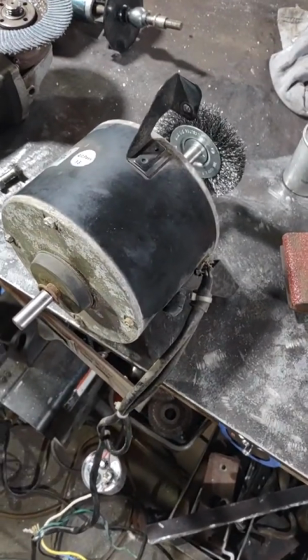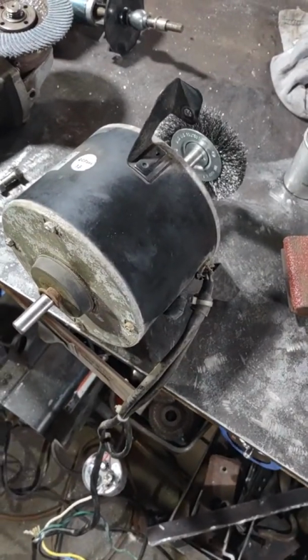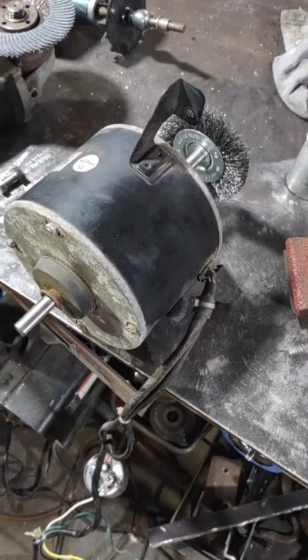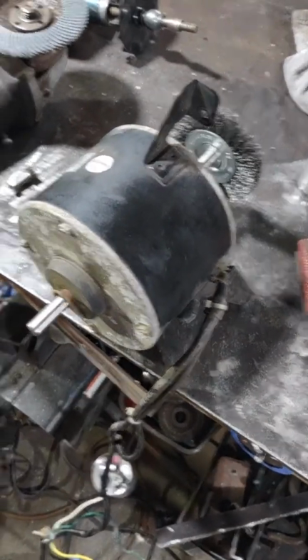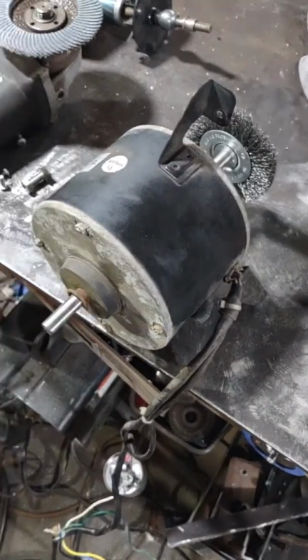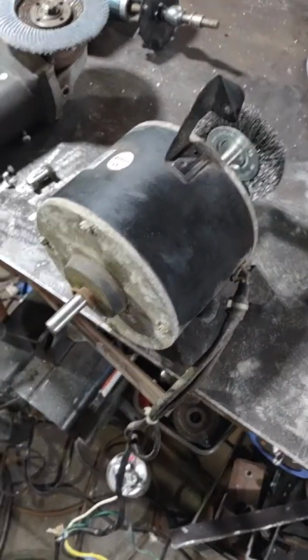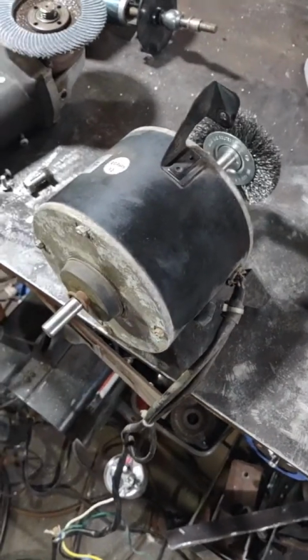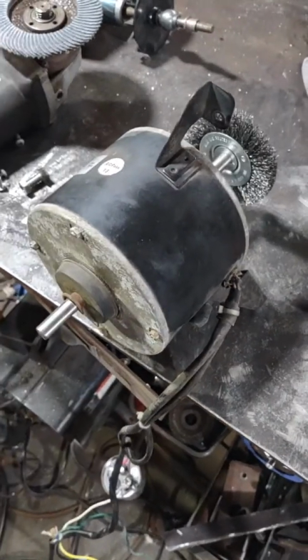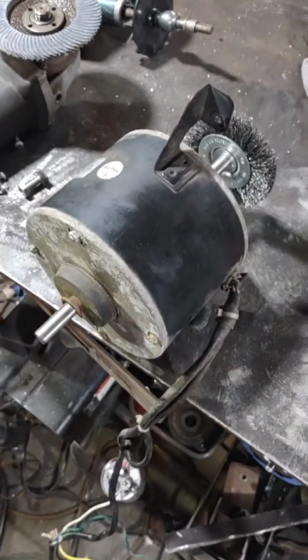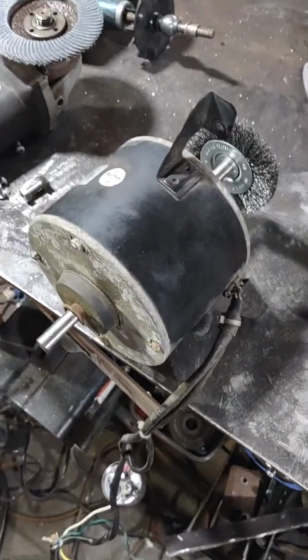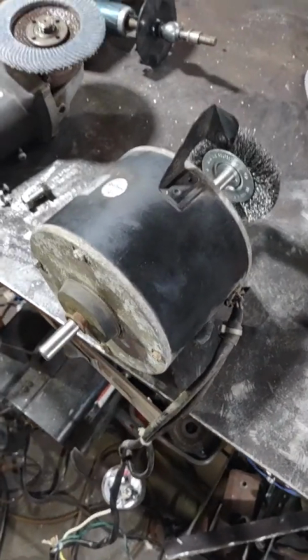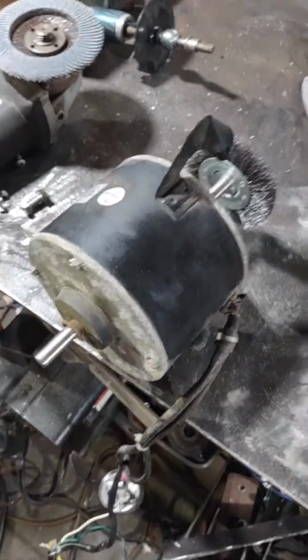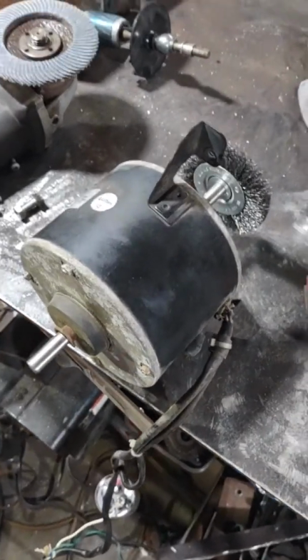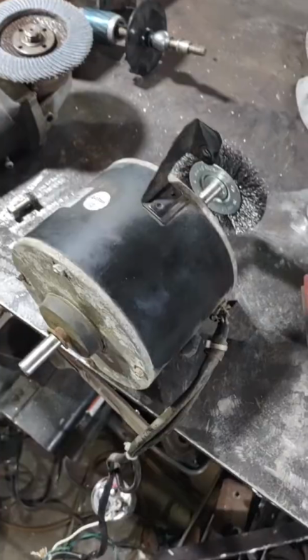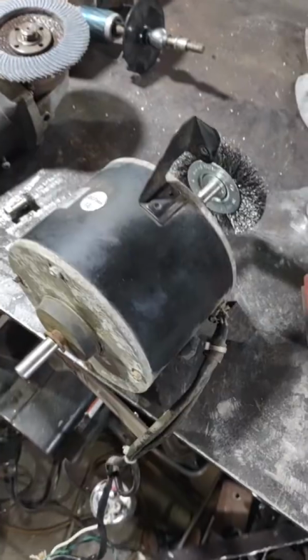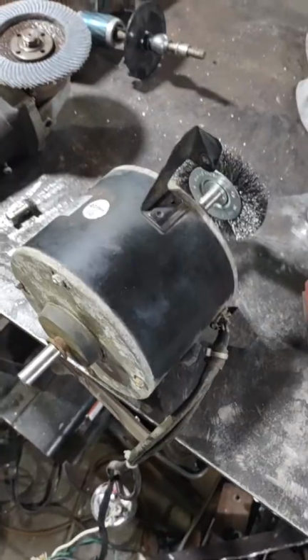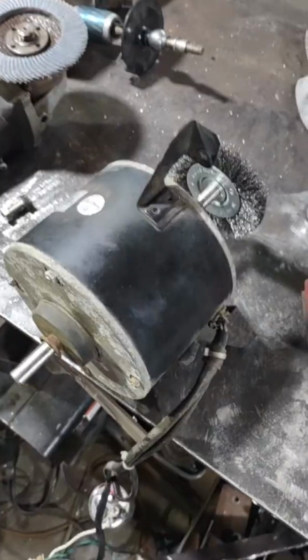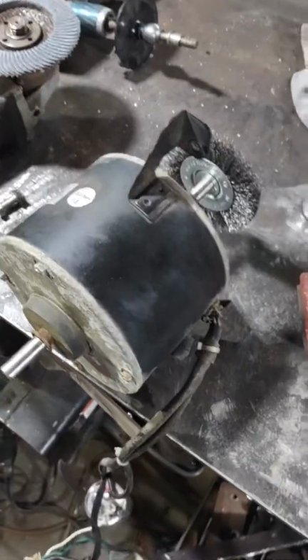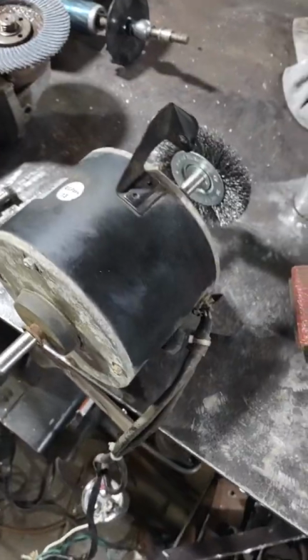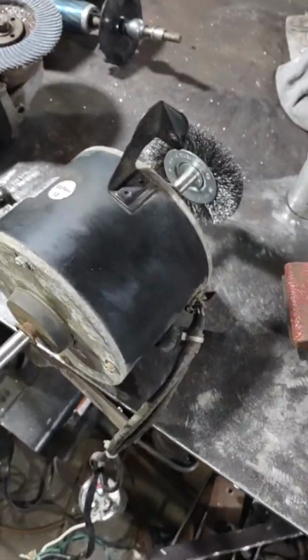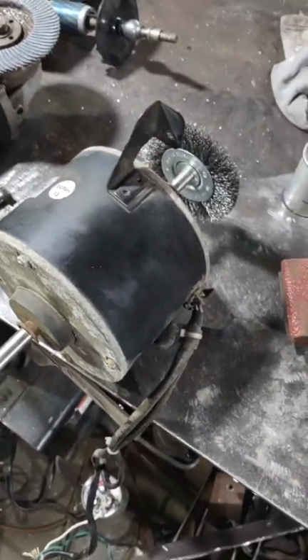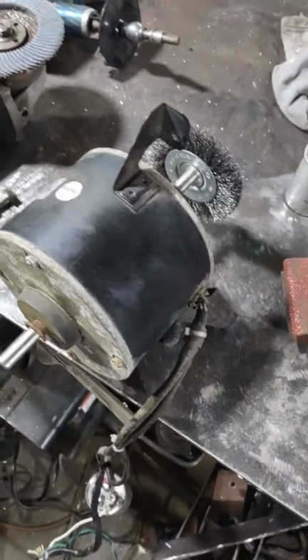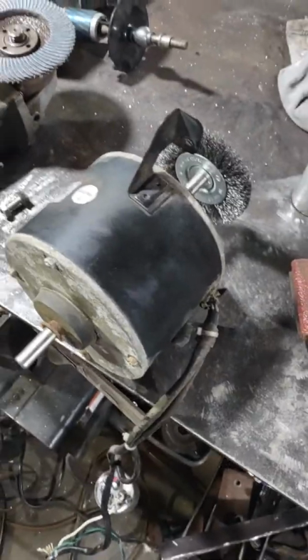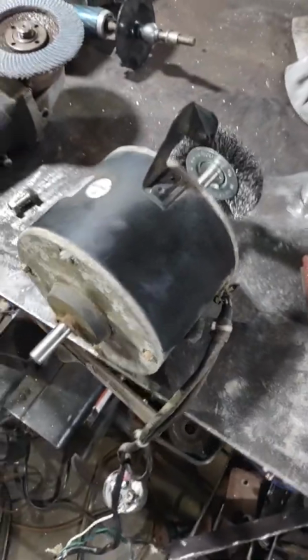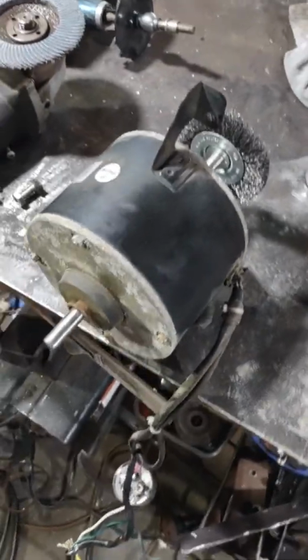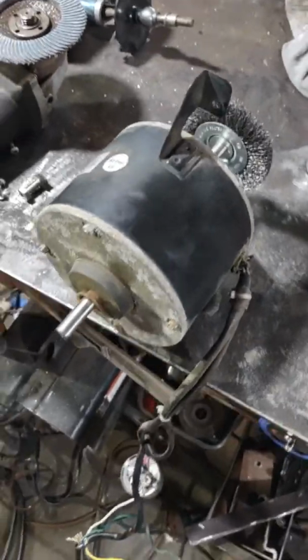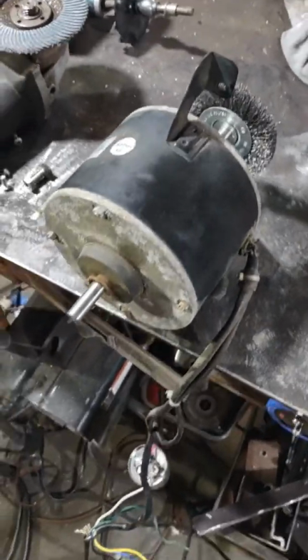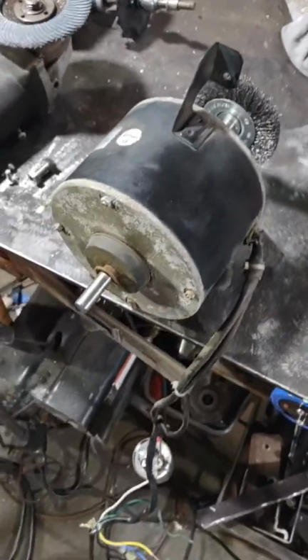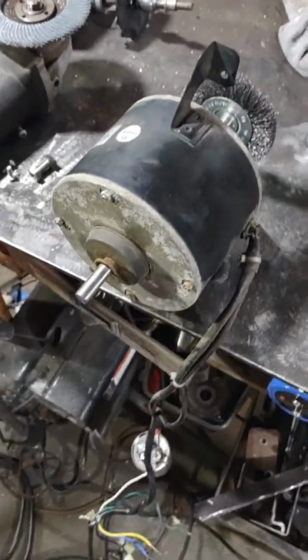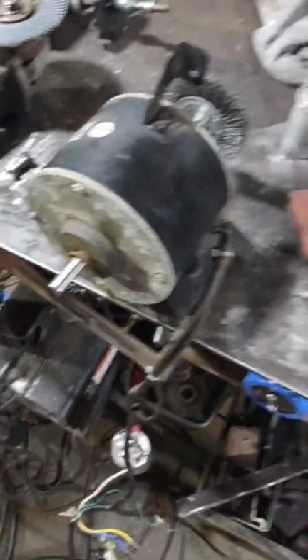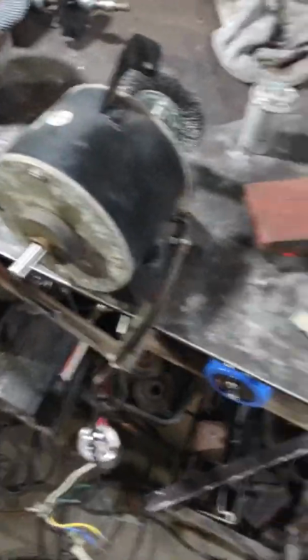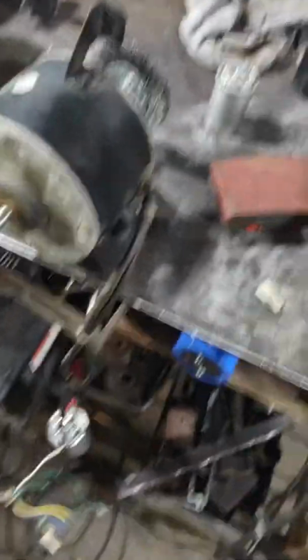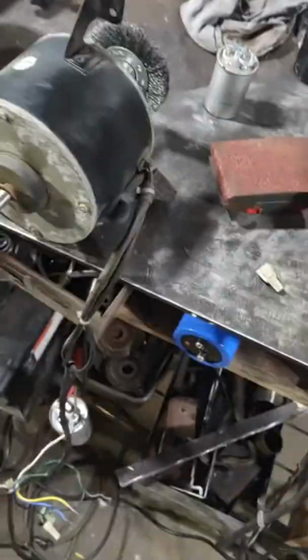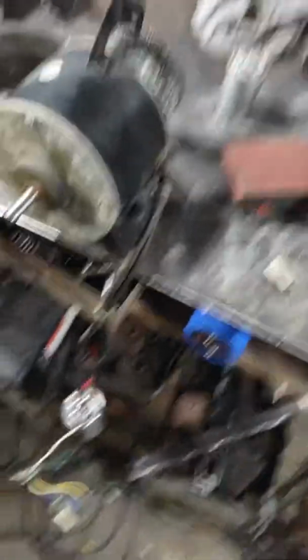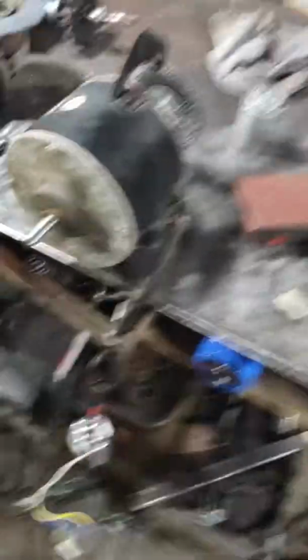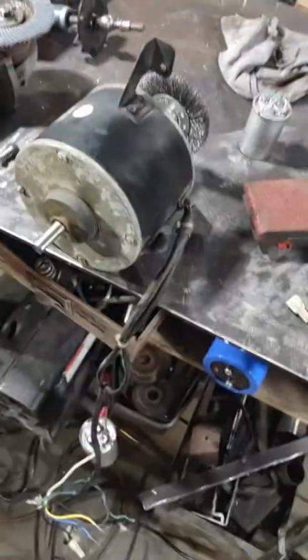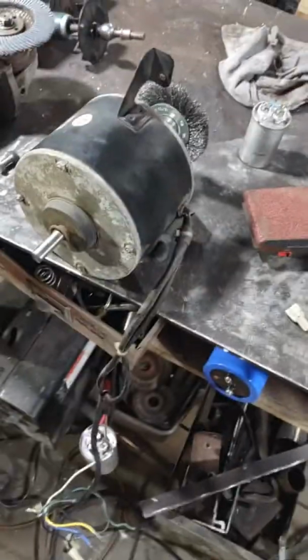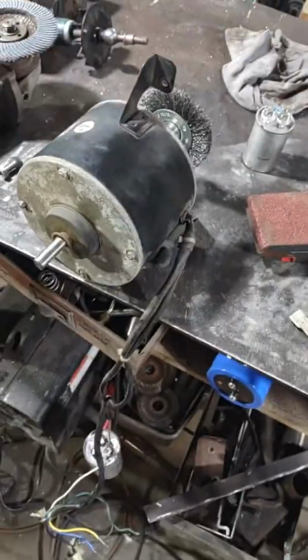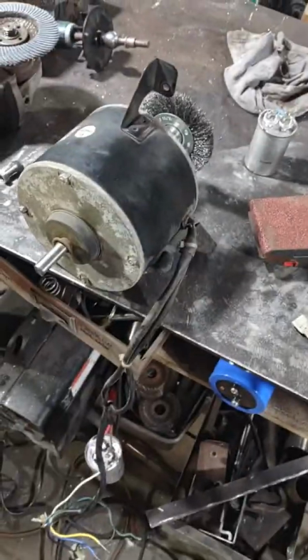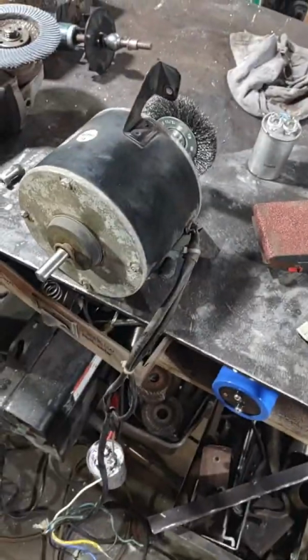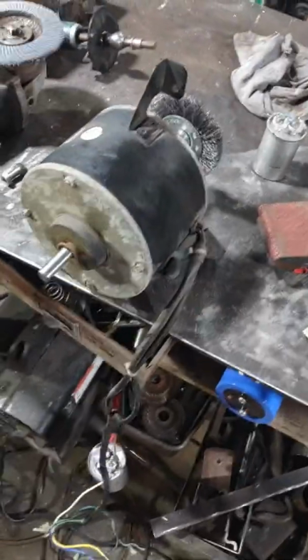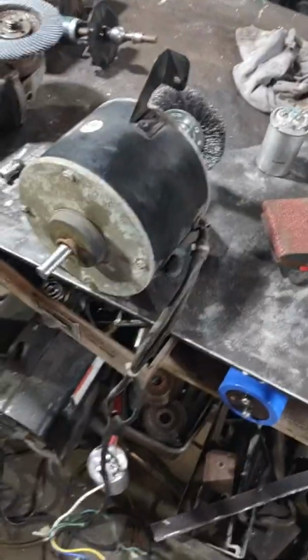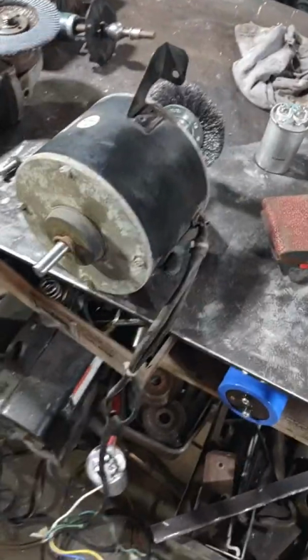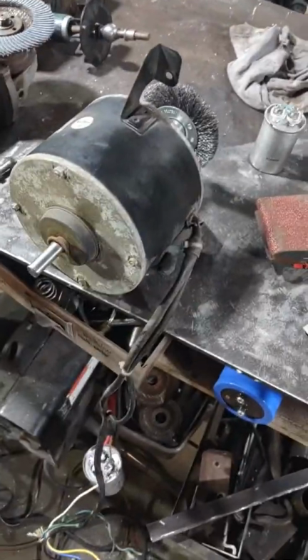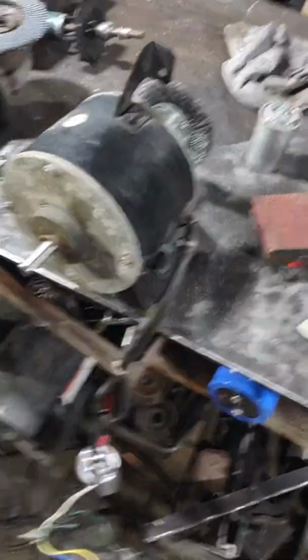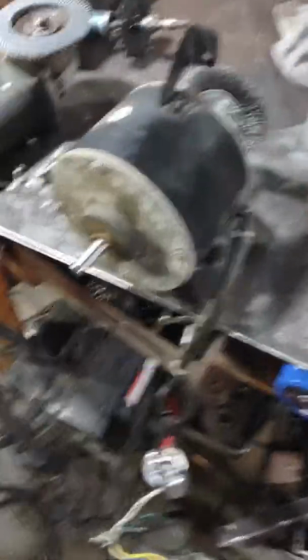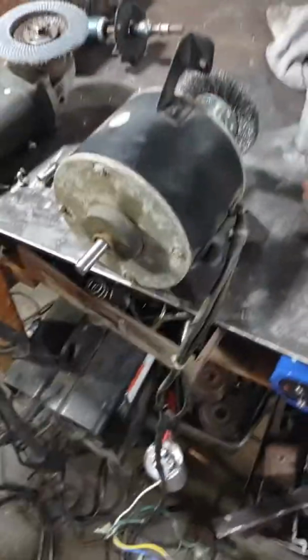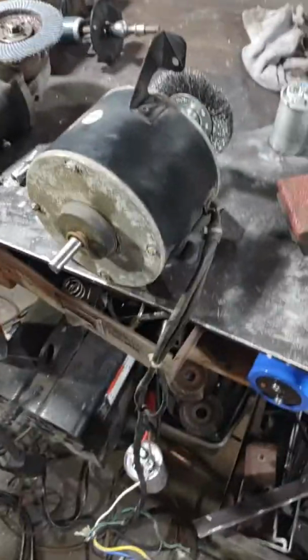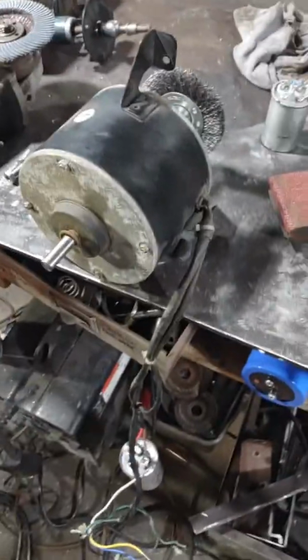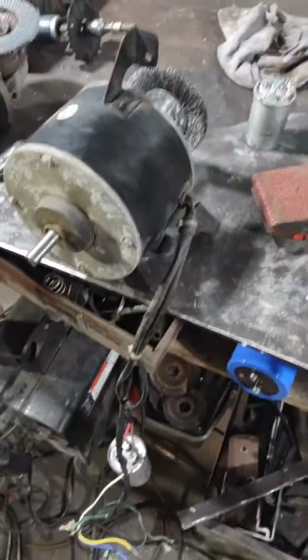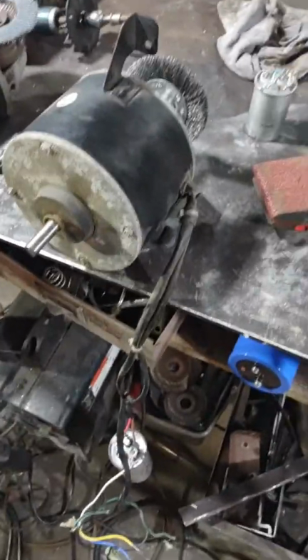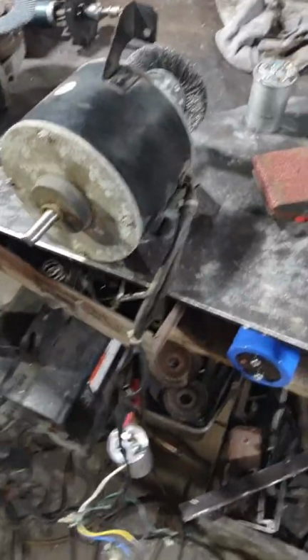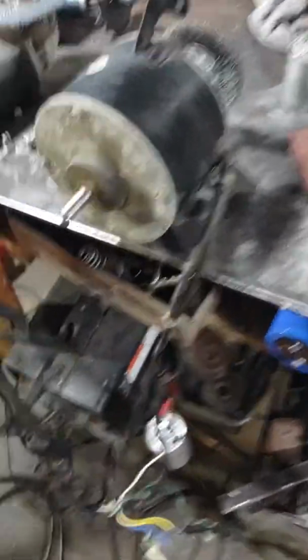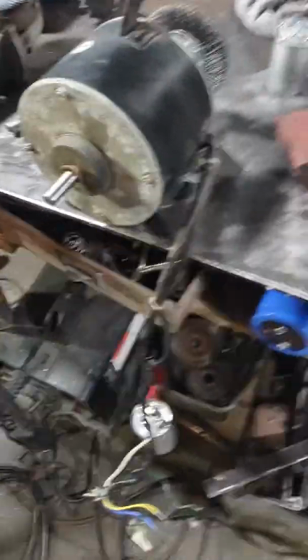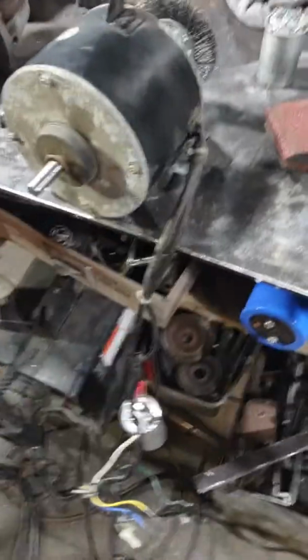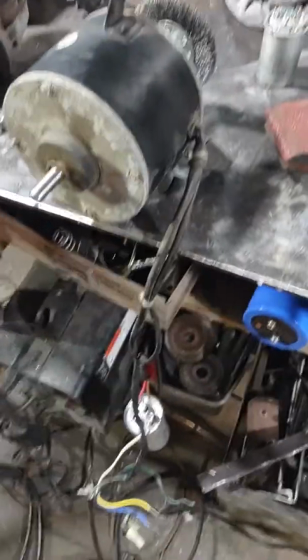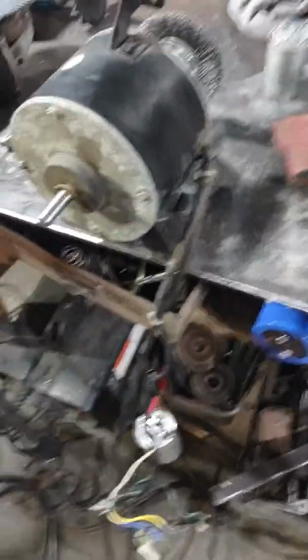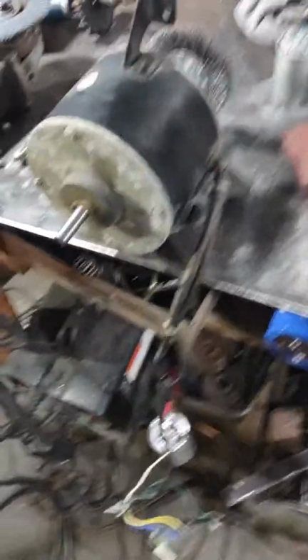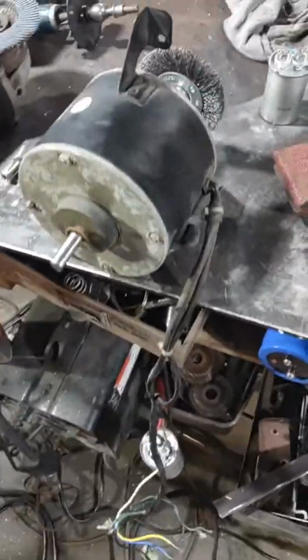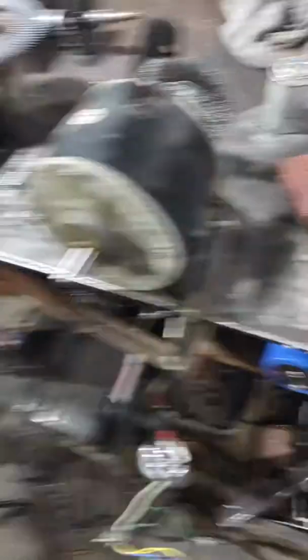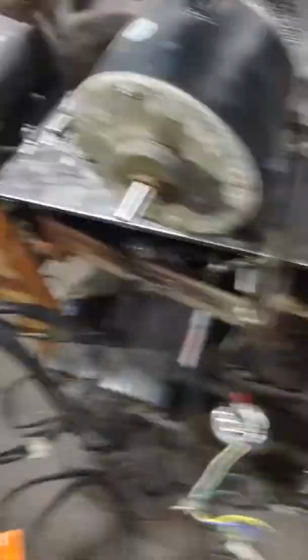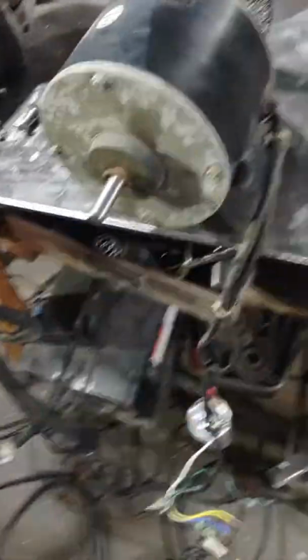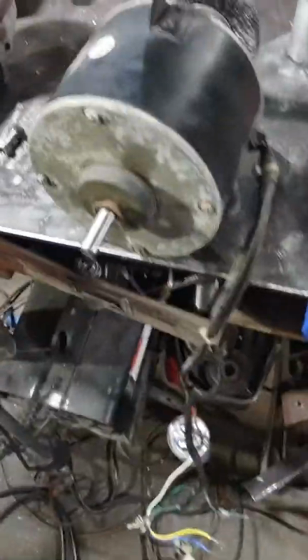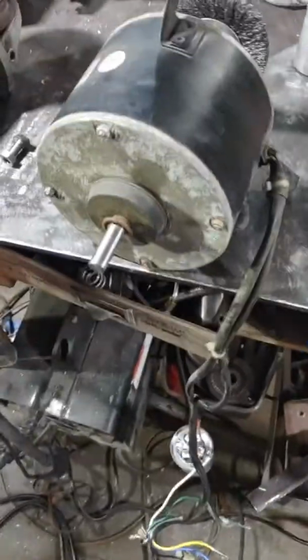I figured it would work really good as a bench grinder because mine took a shit earlier. How do you wire these things?